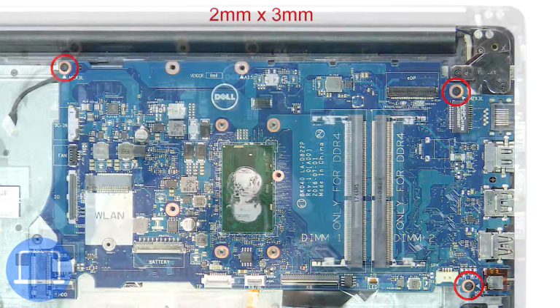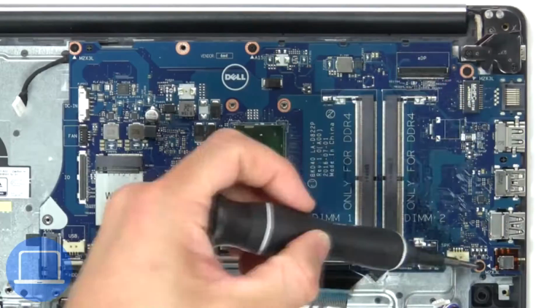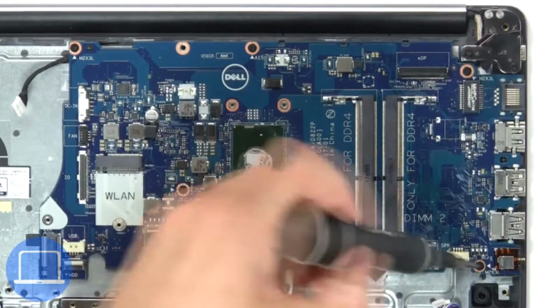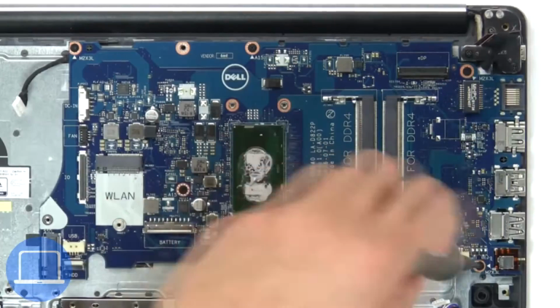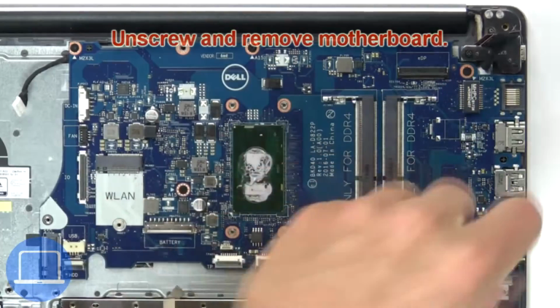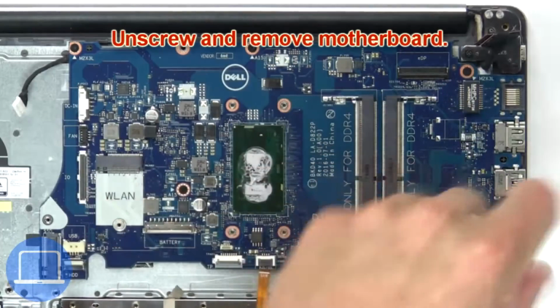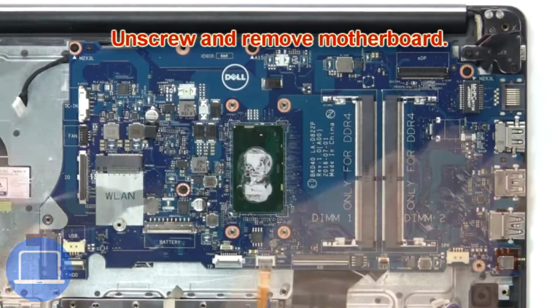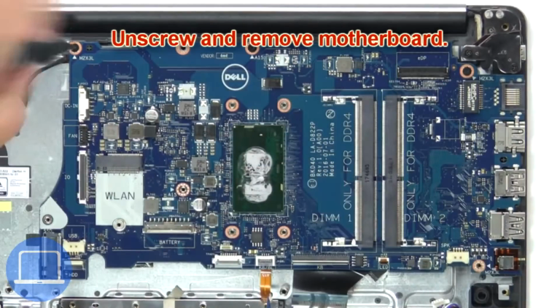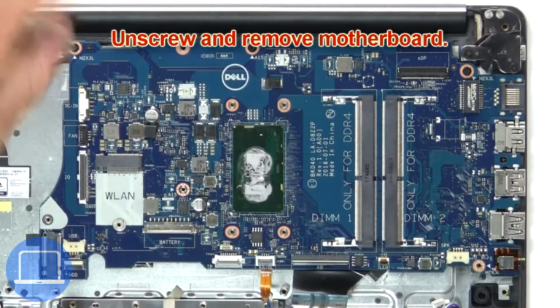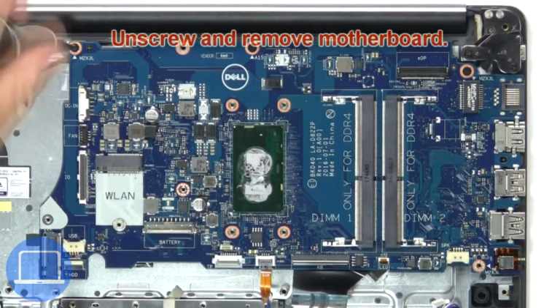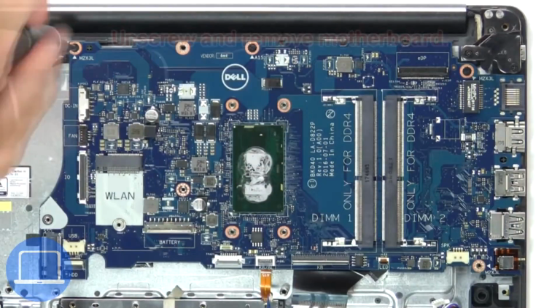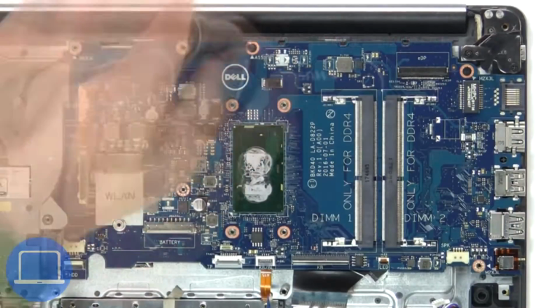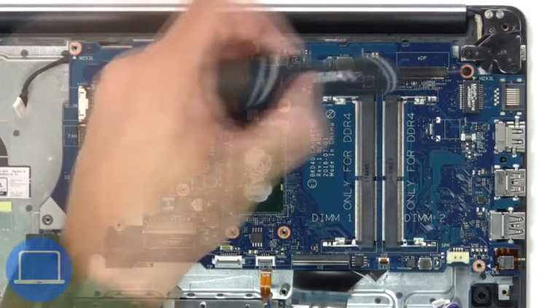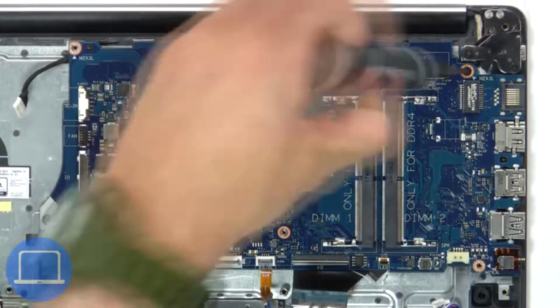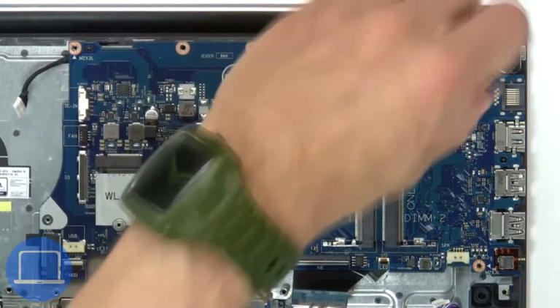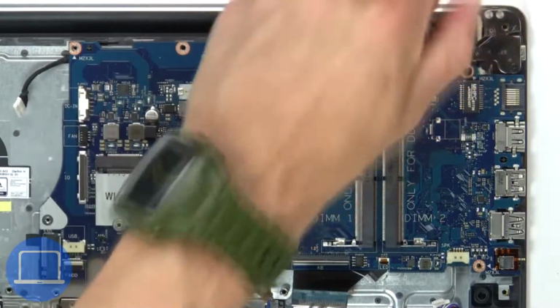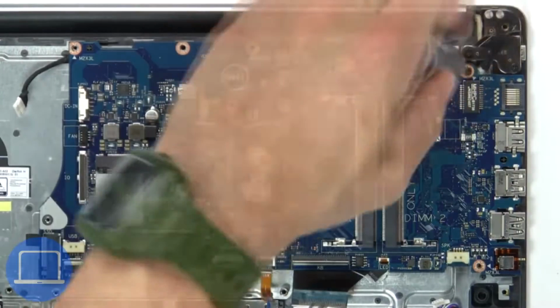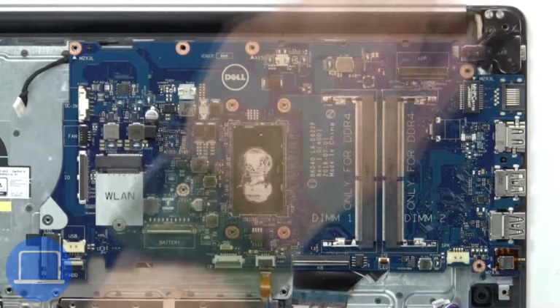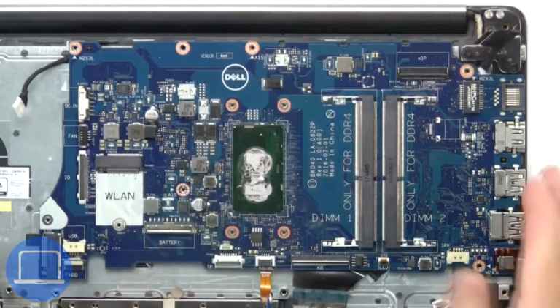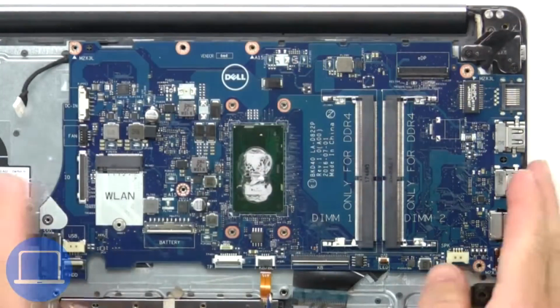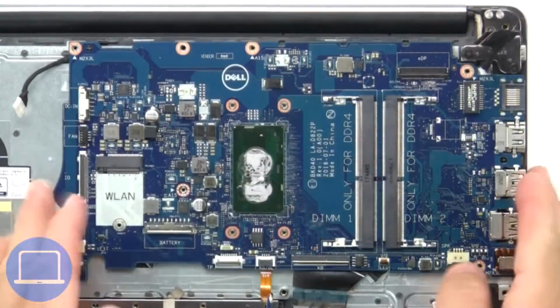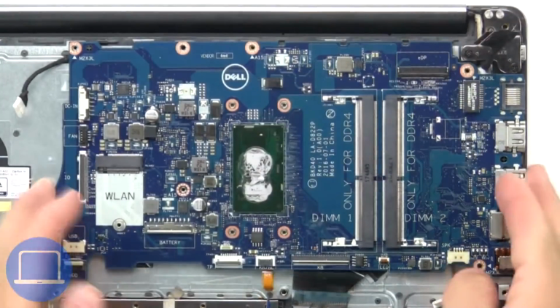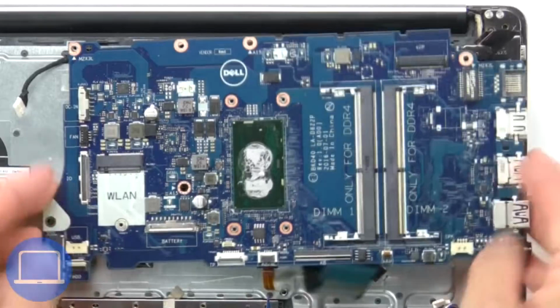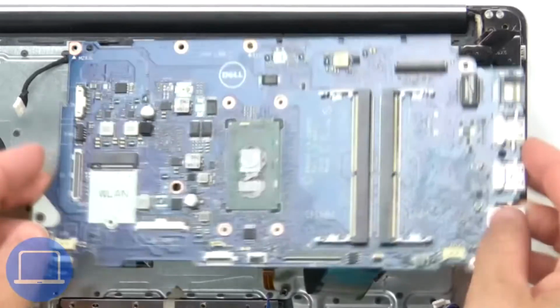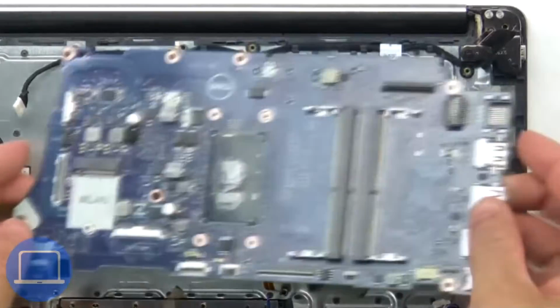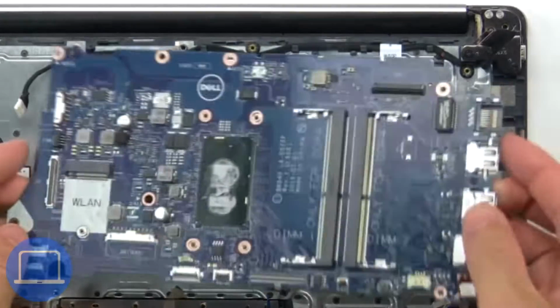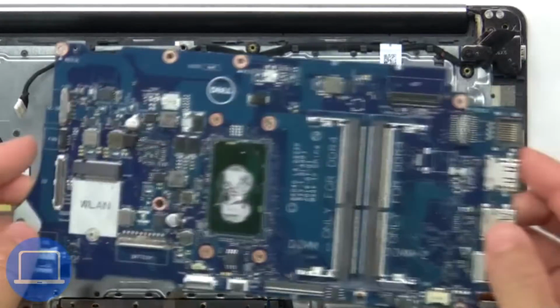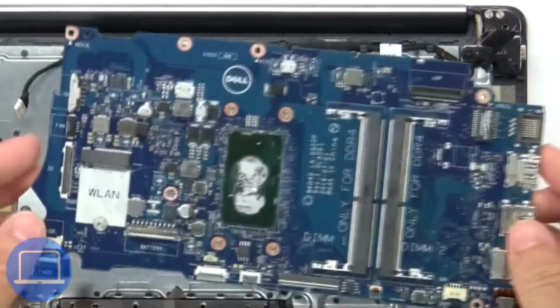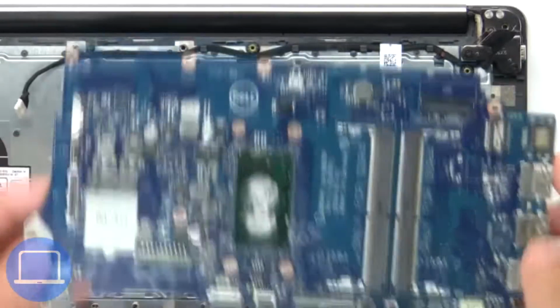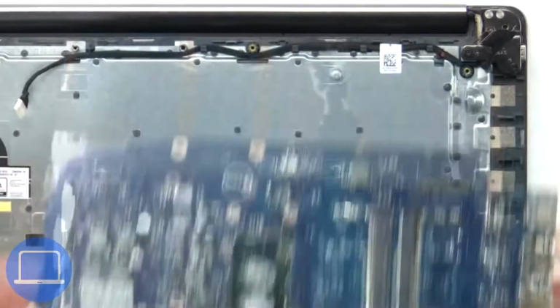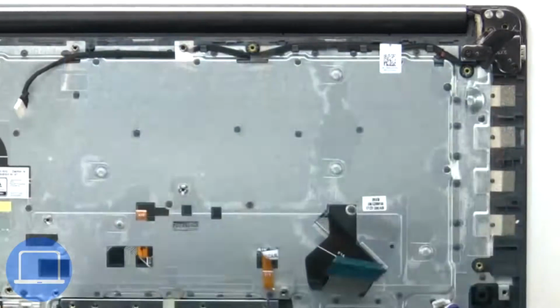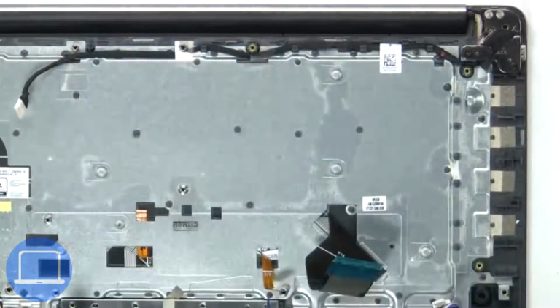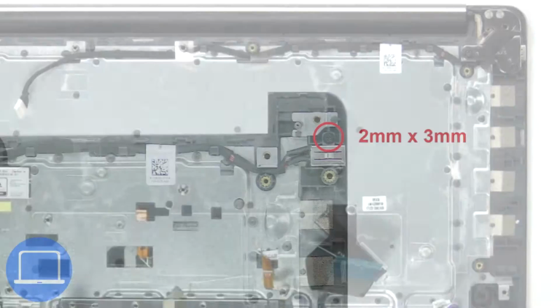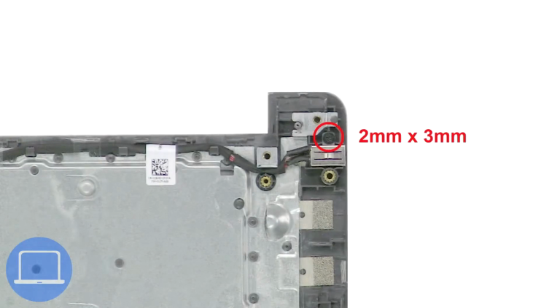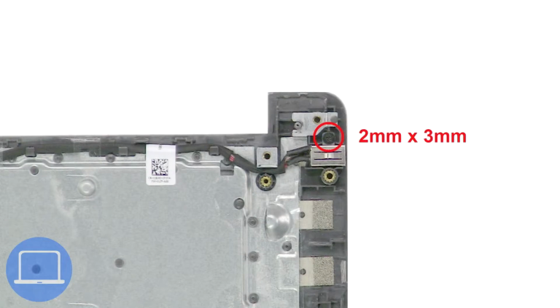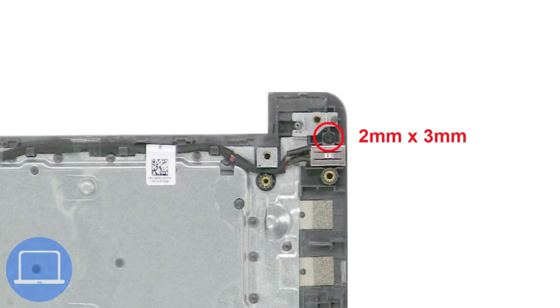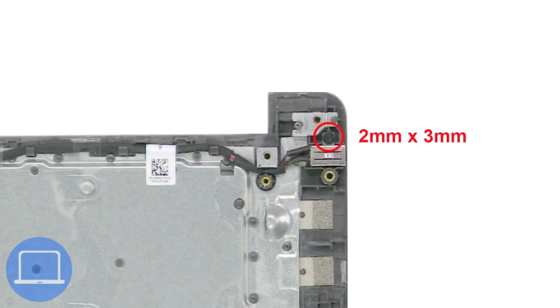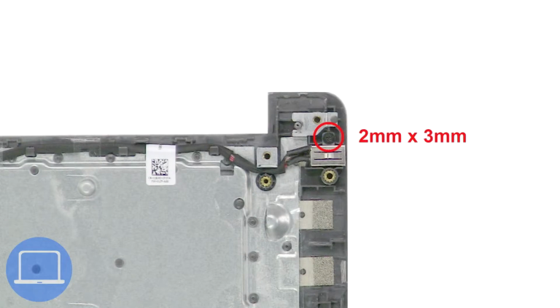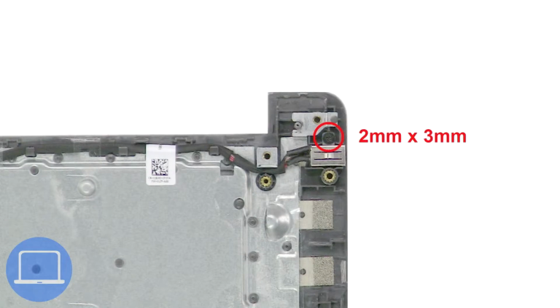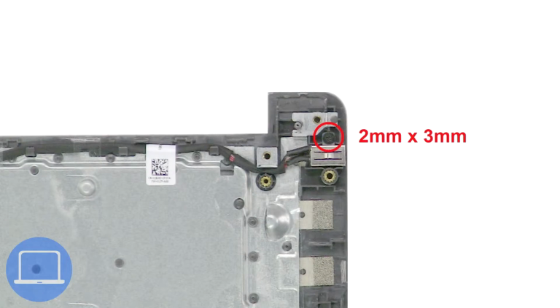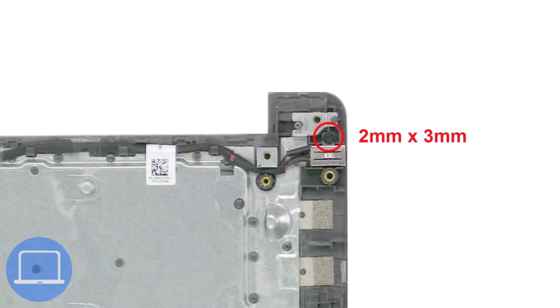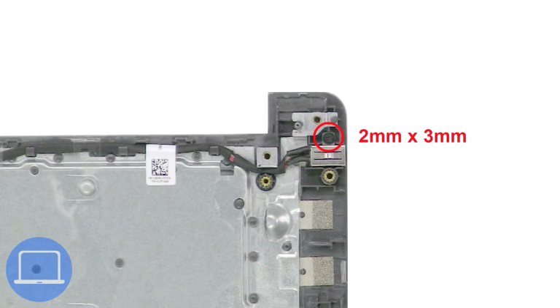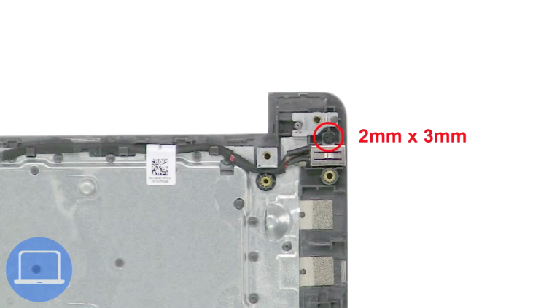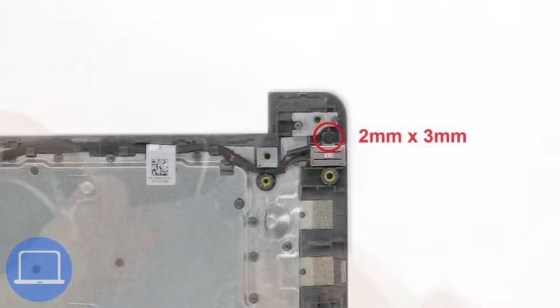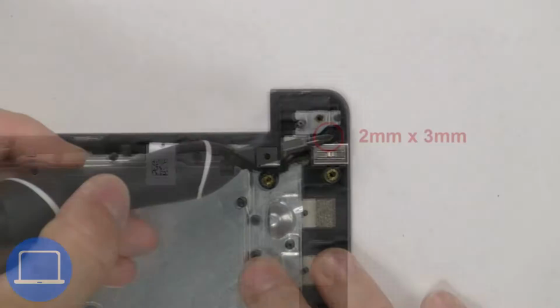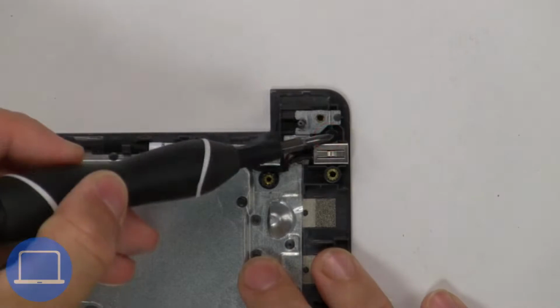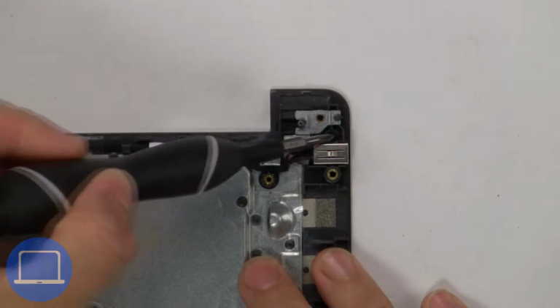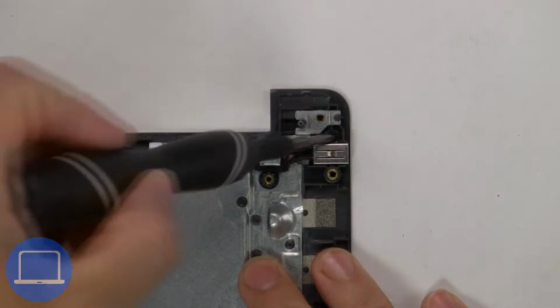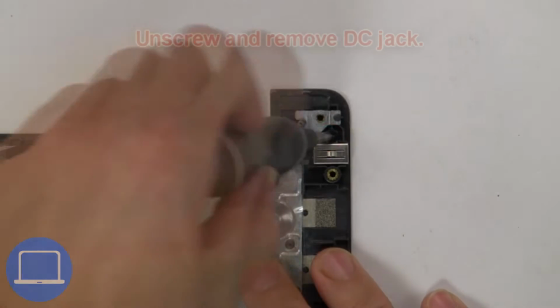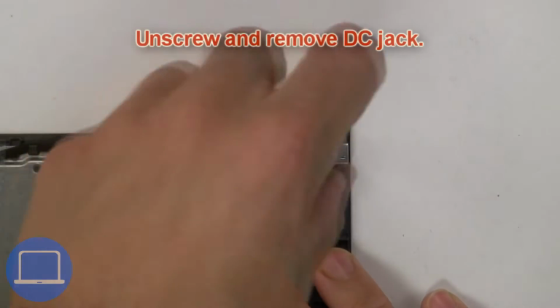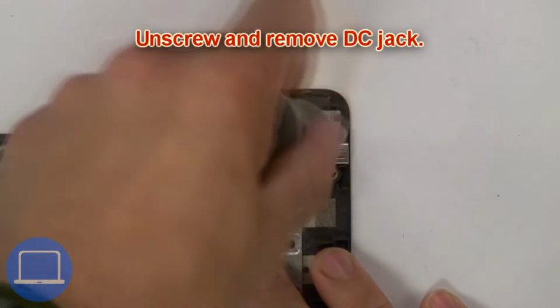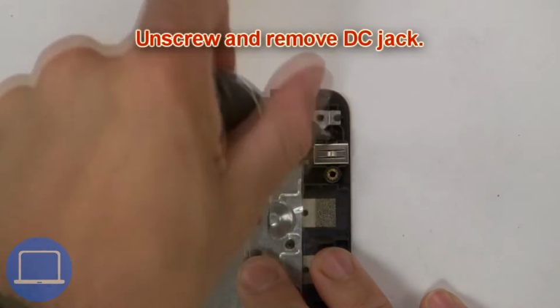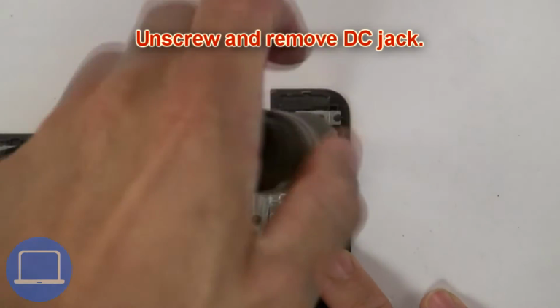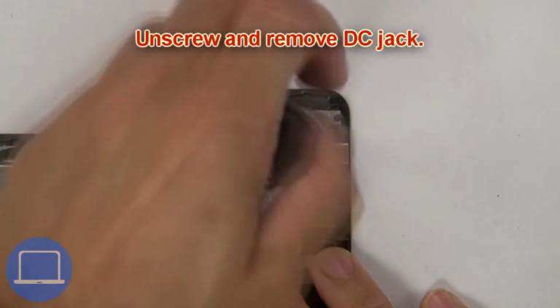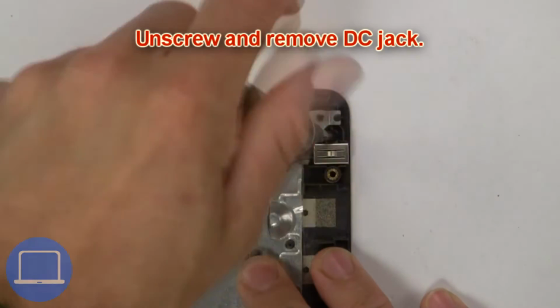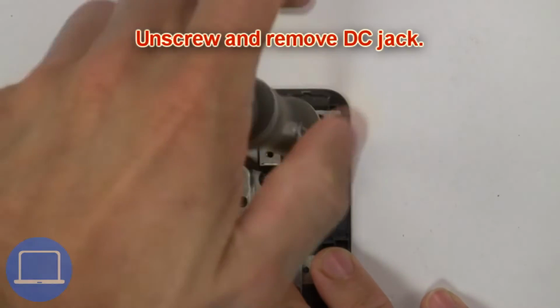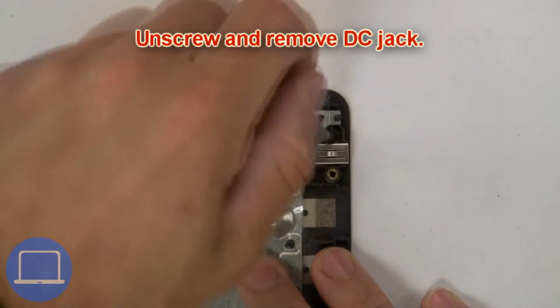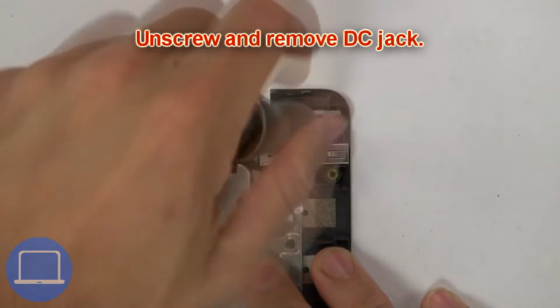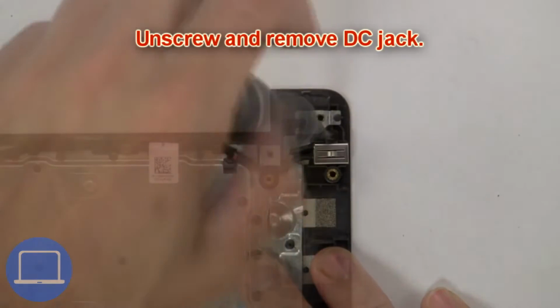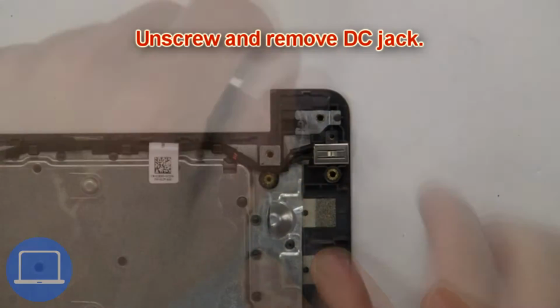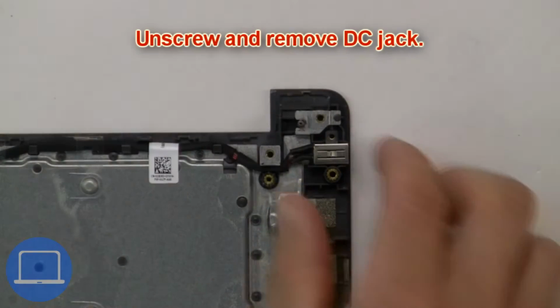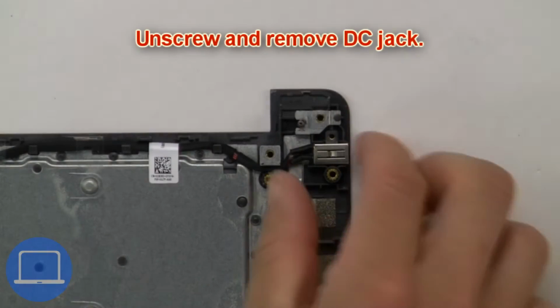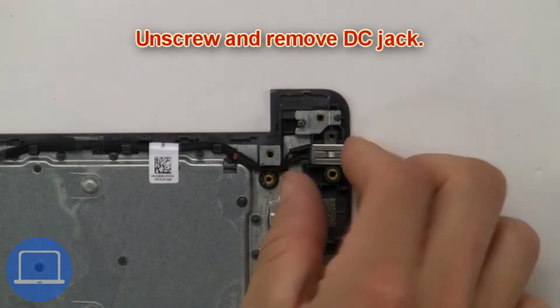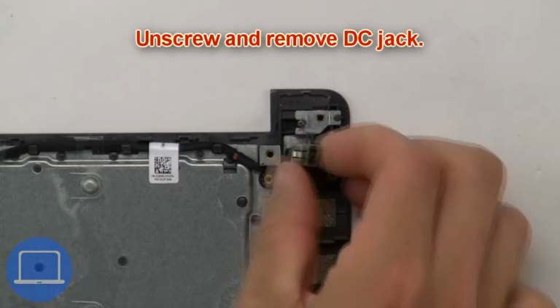Next, unscrew and remove the motherboard. Then unscrew and remove the DC jack.